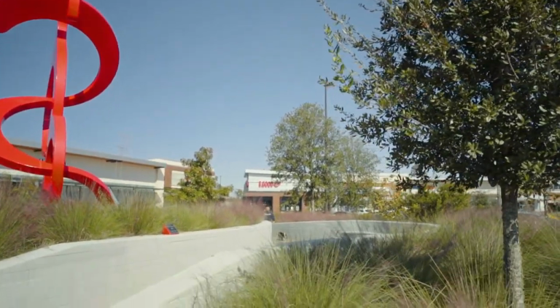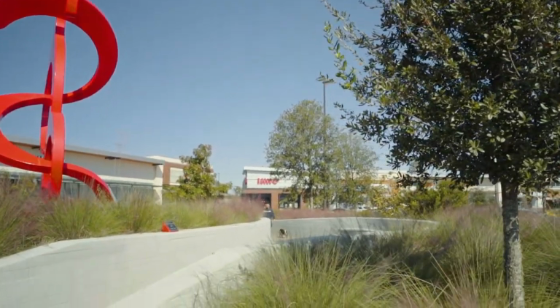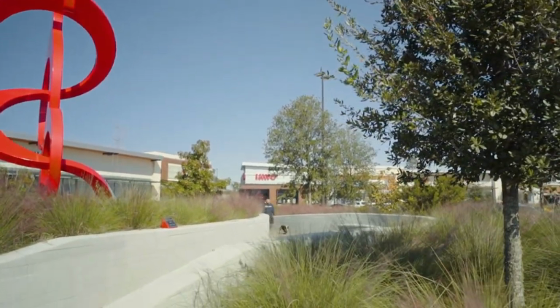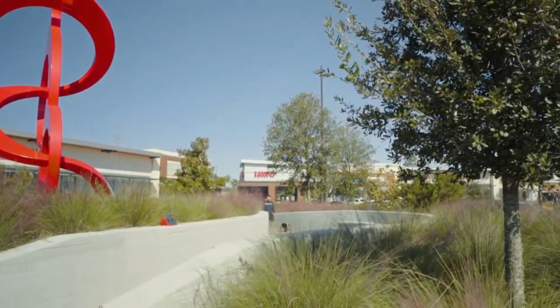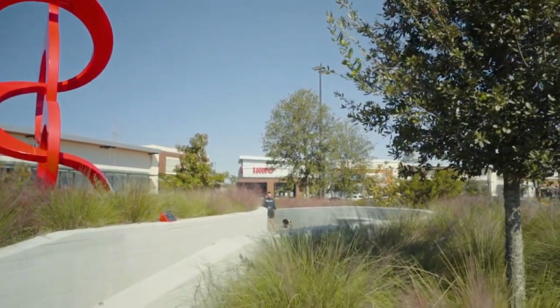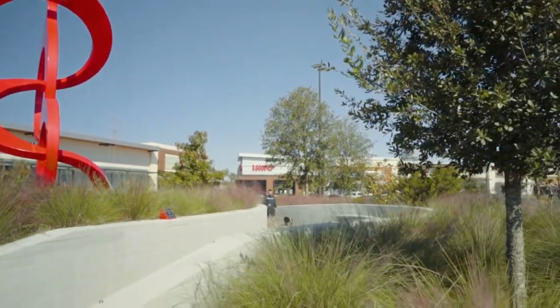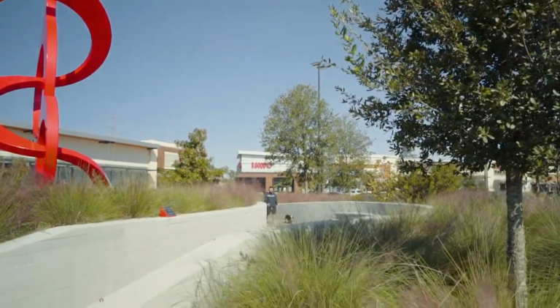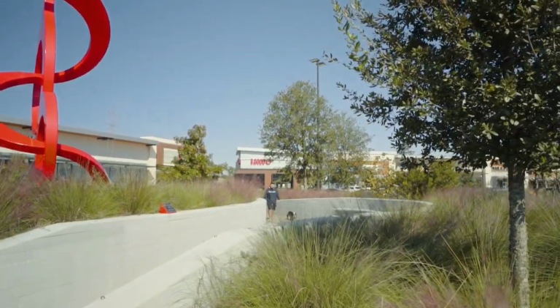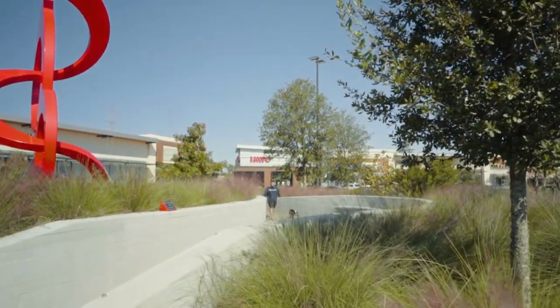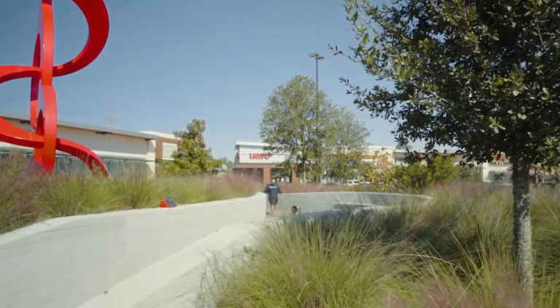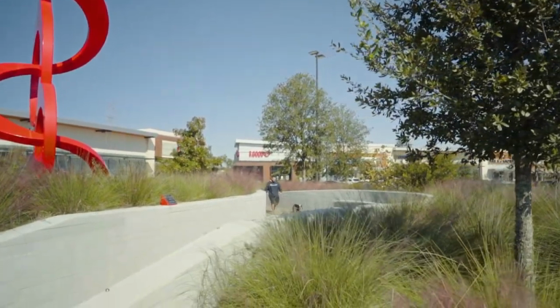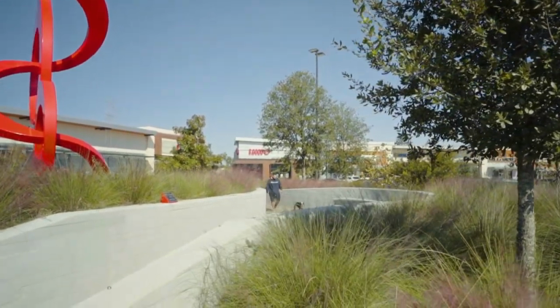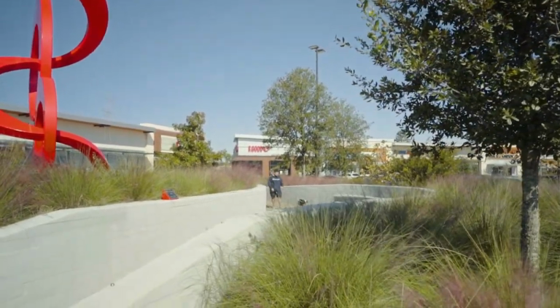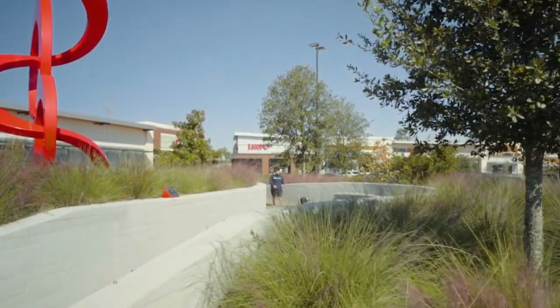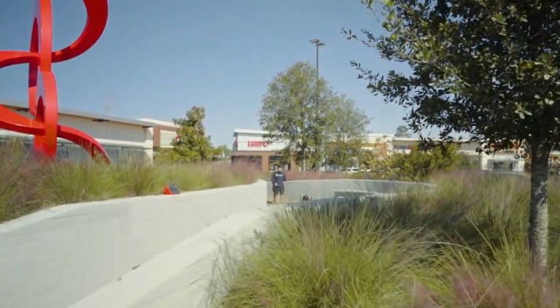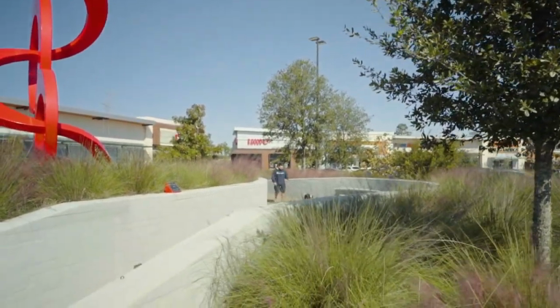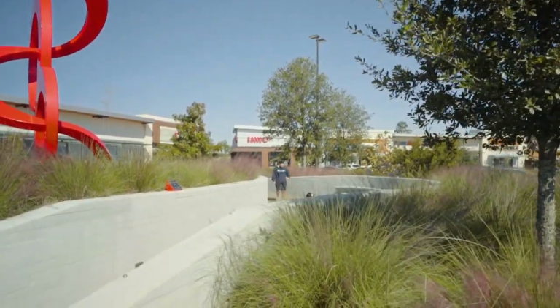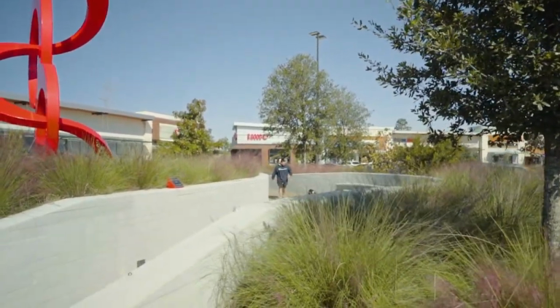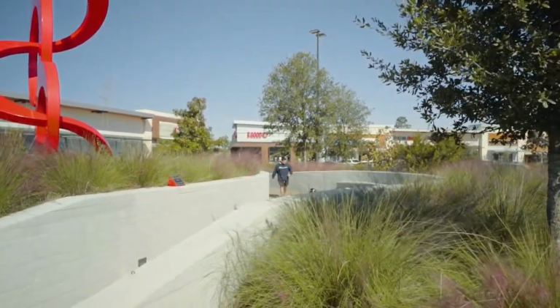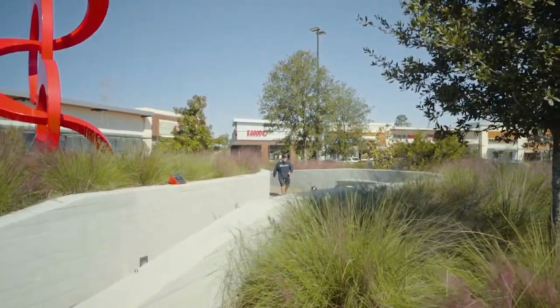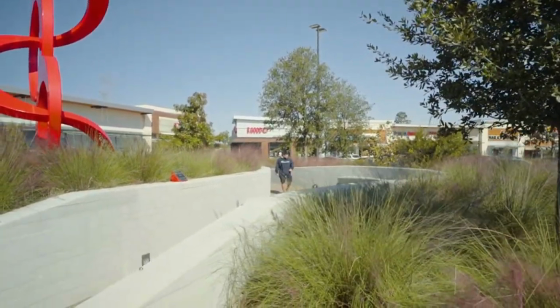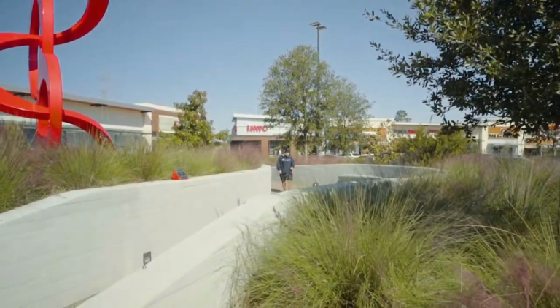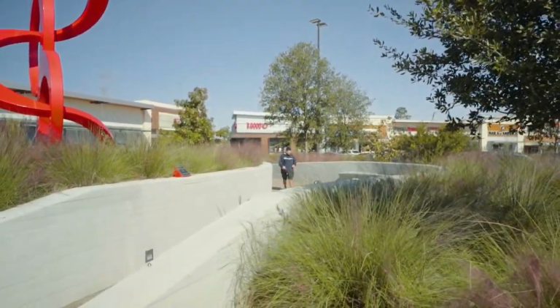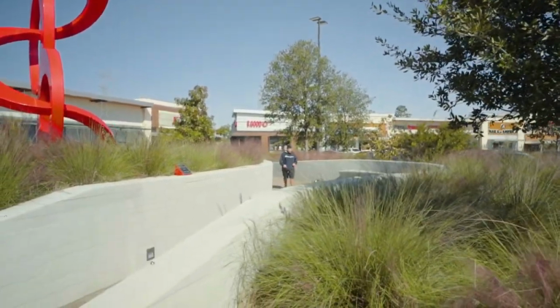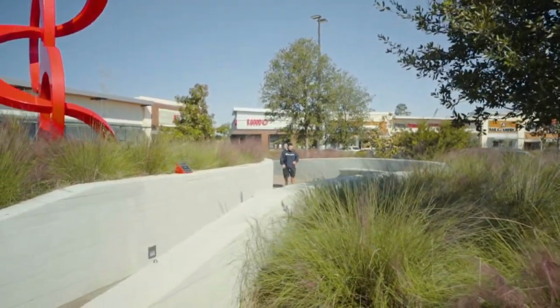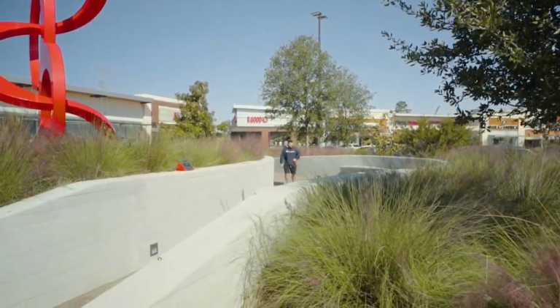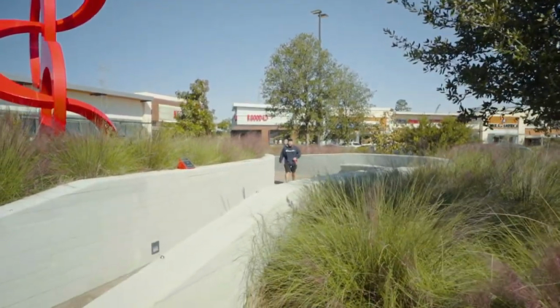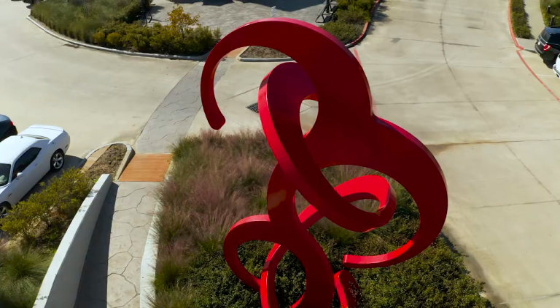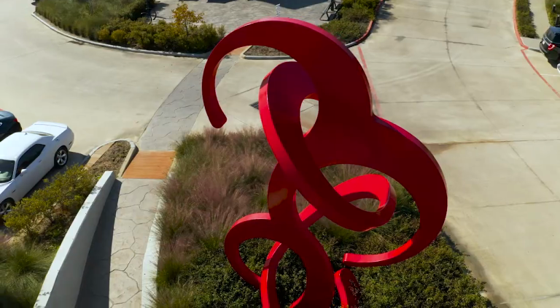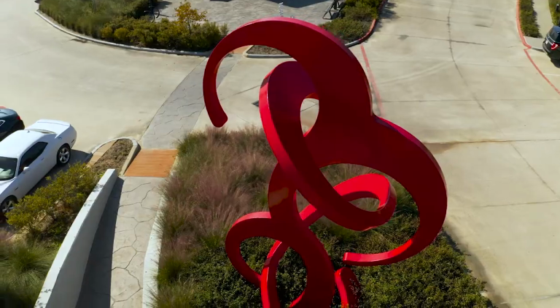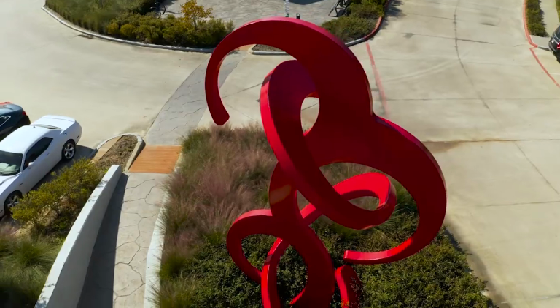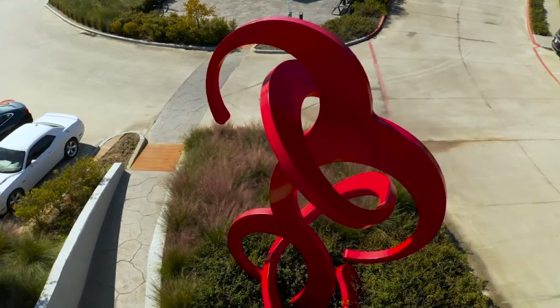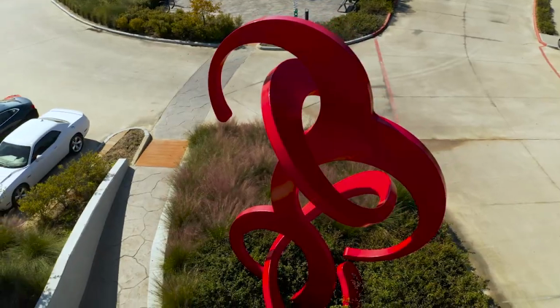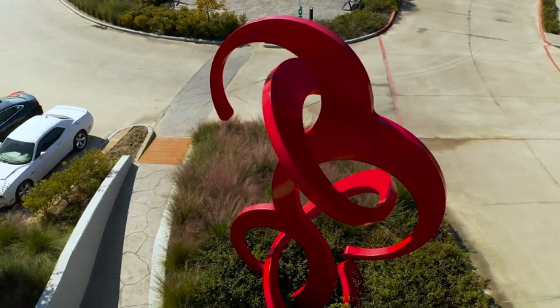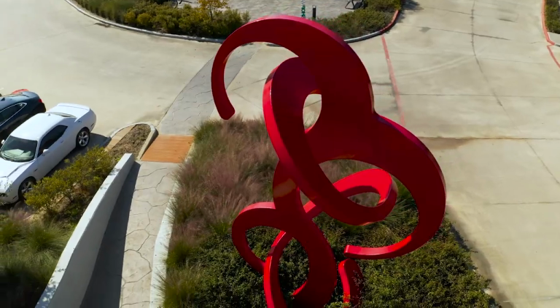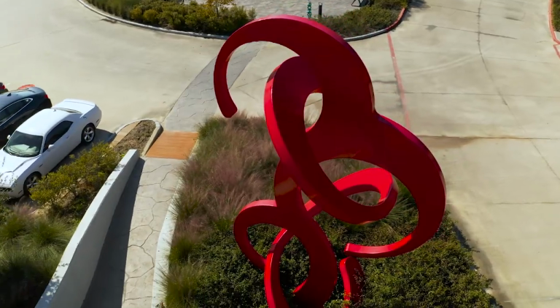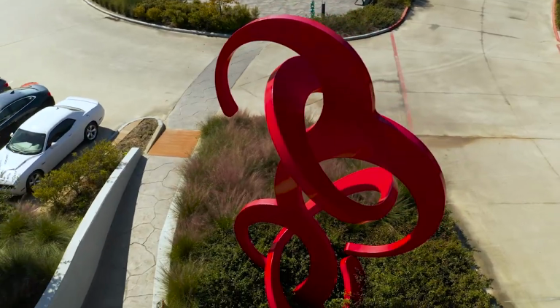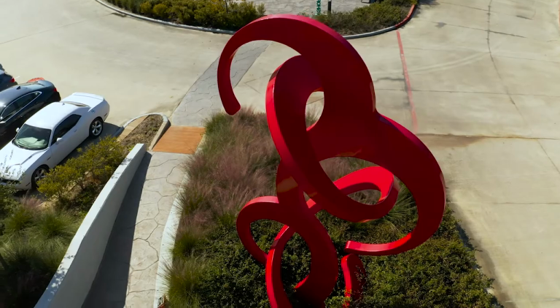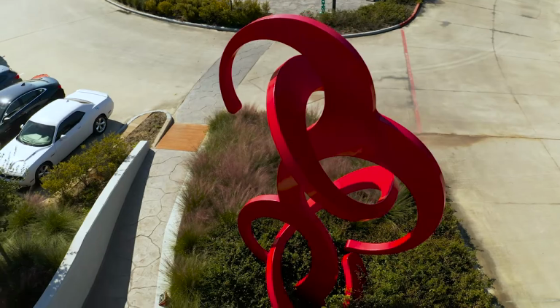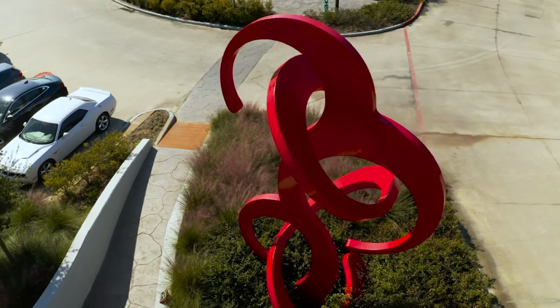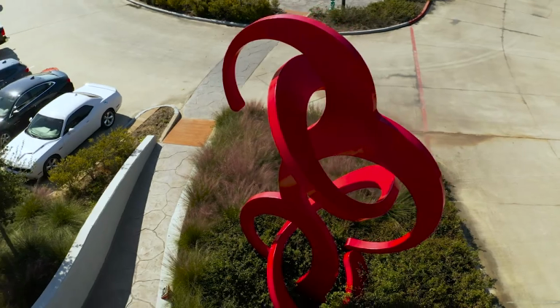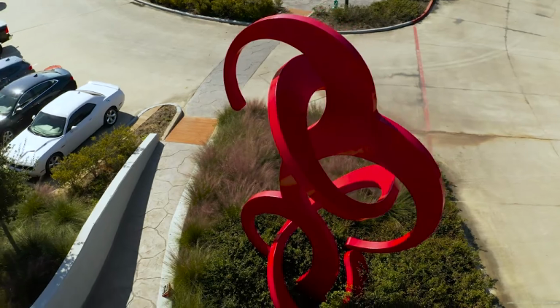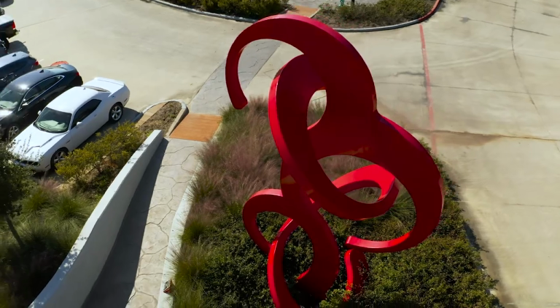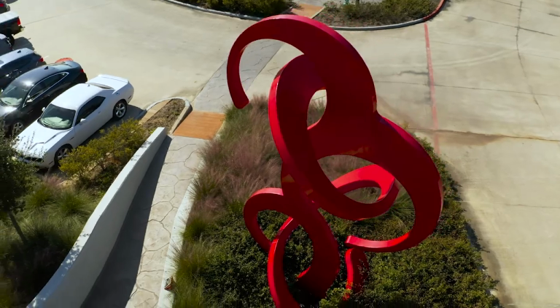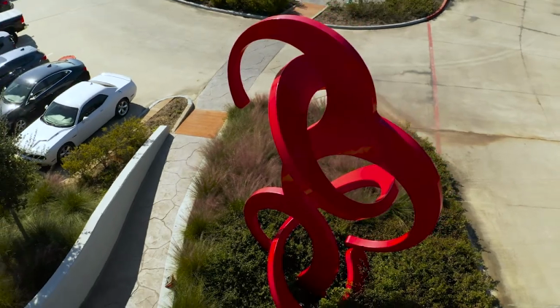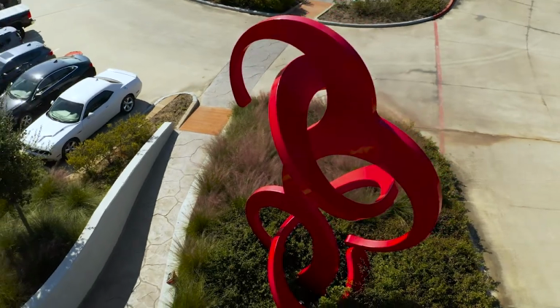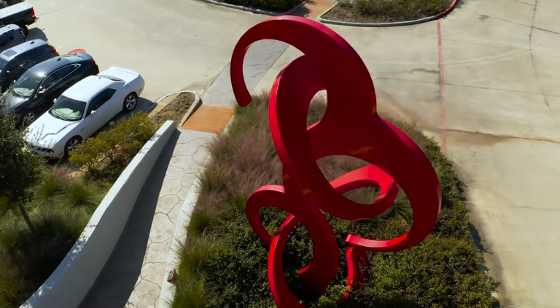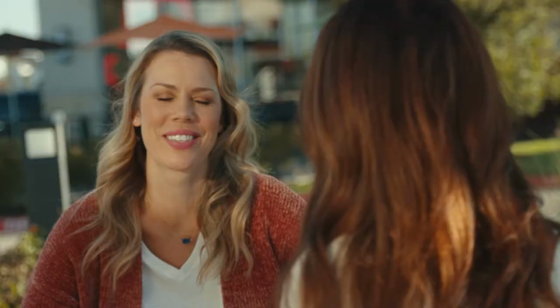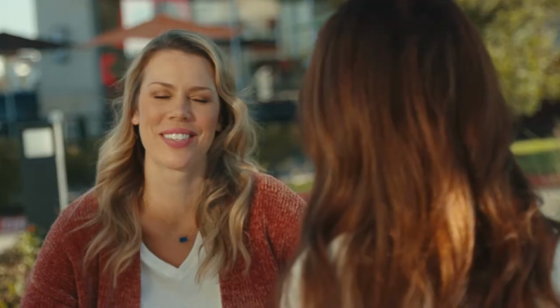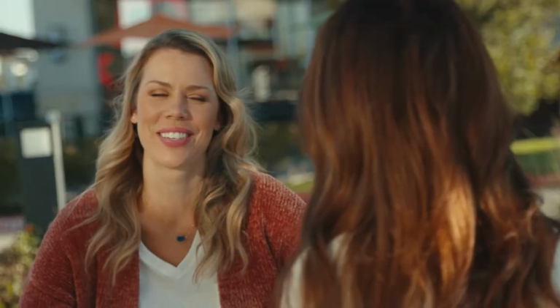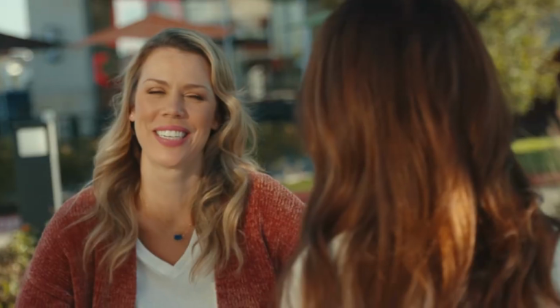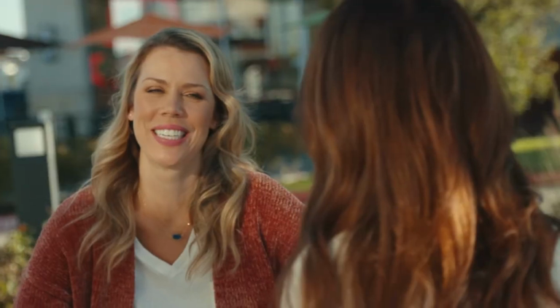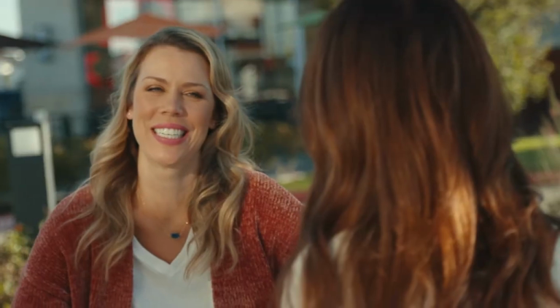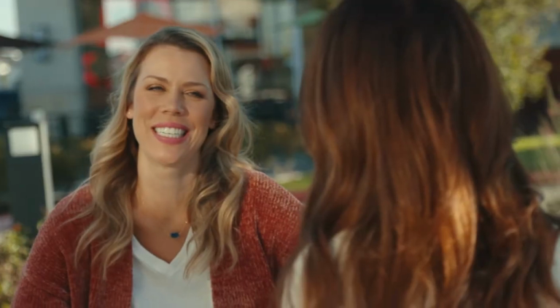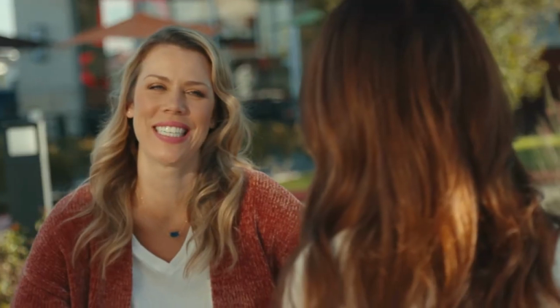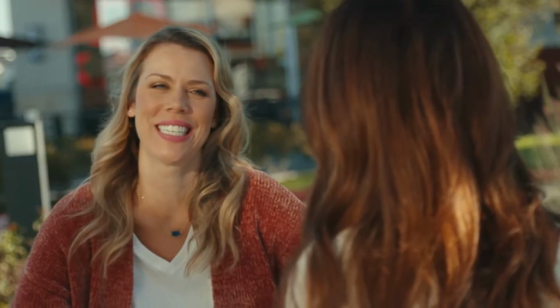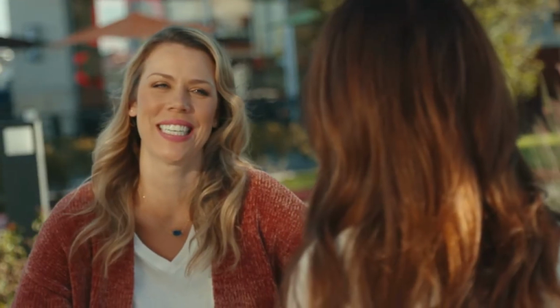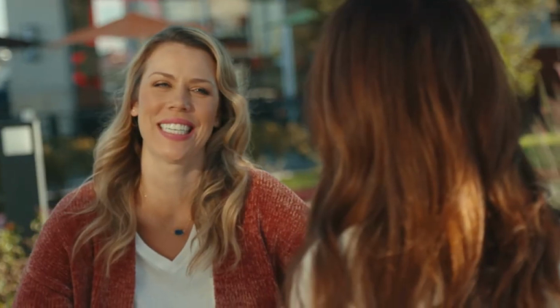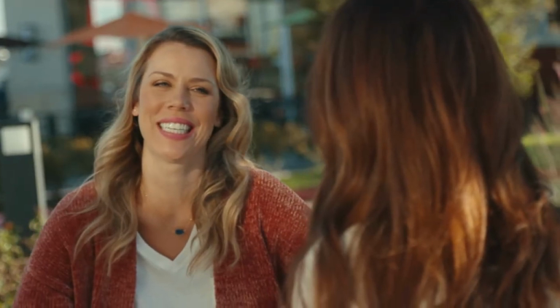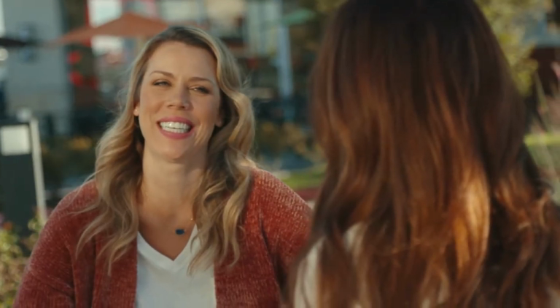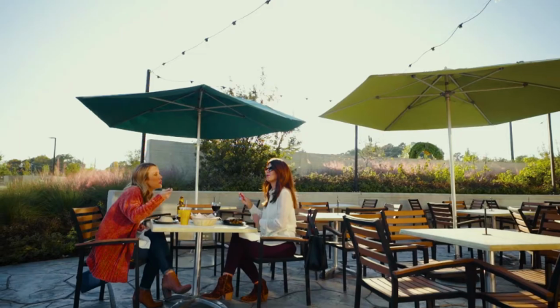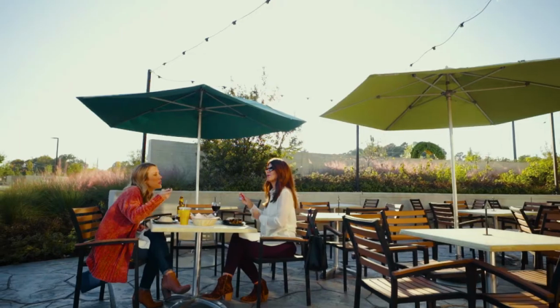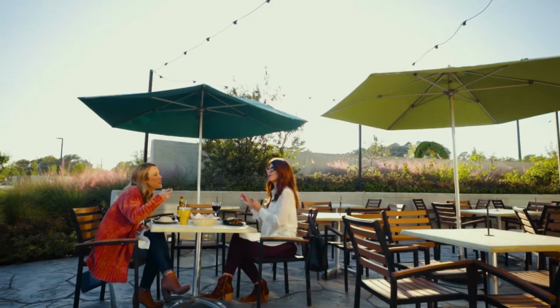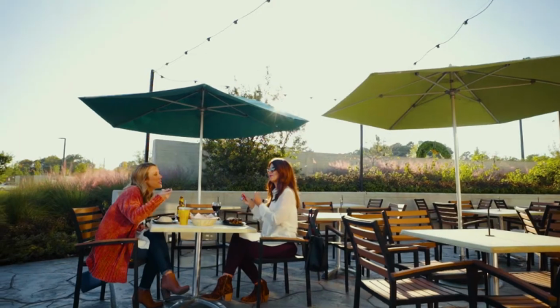The experience doesn't stop here. We encourage the community to share their moments with us online at the Market at Springwood Village.